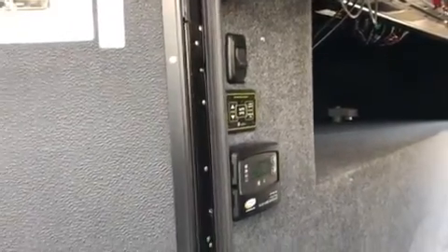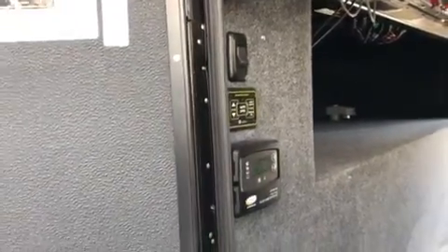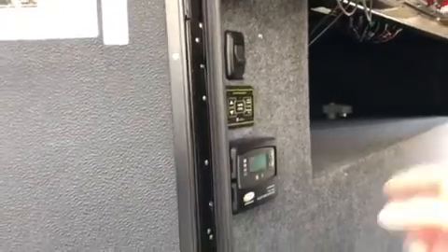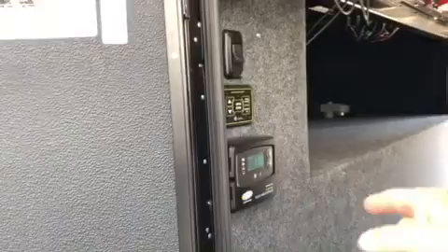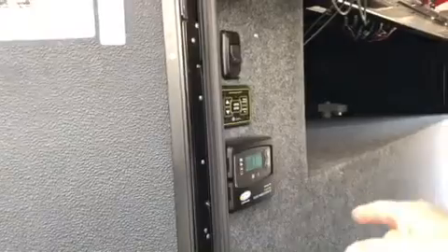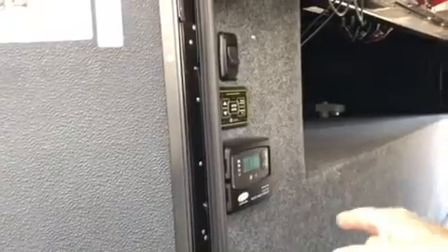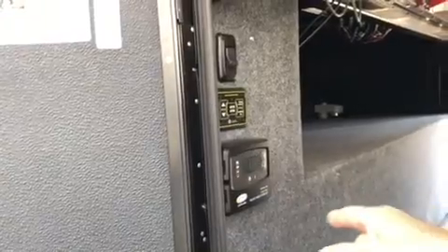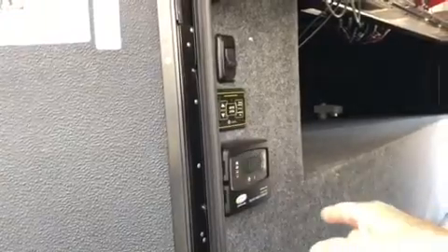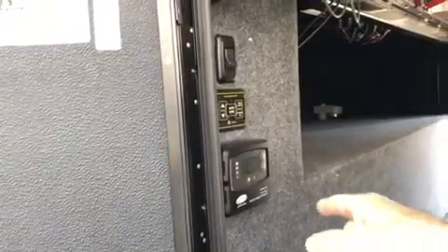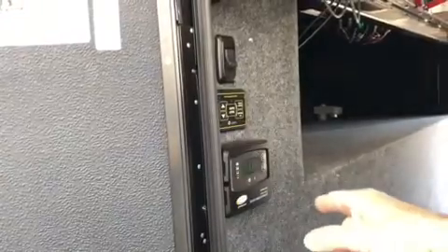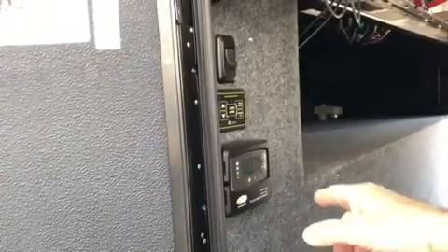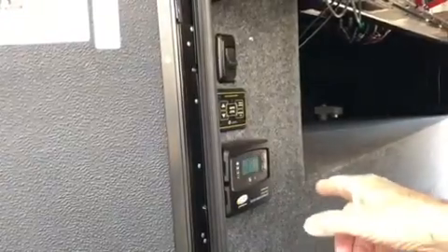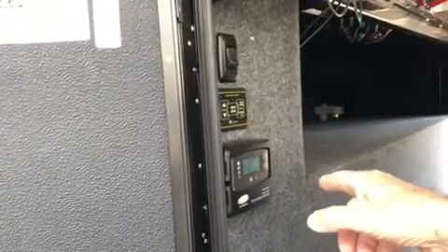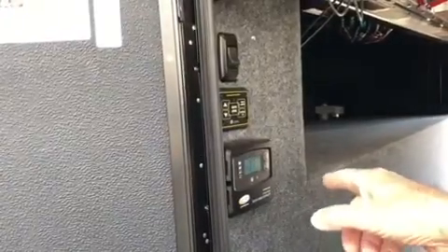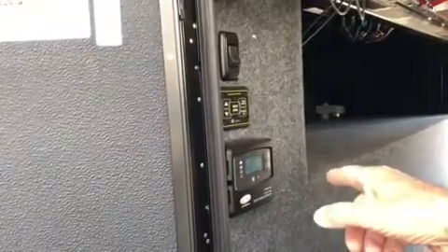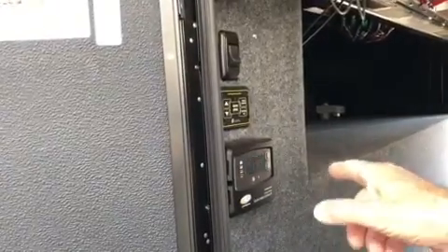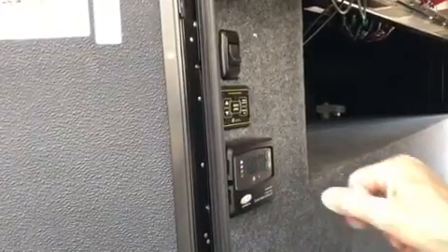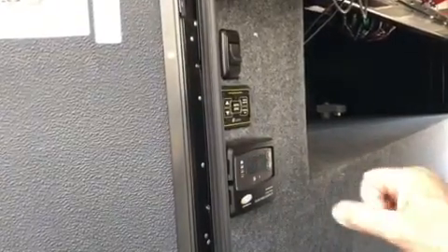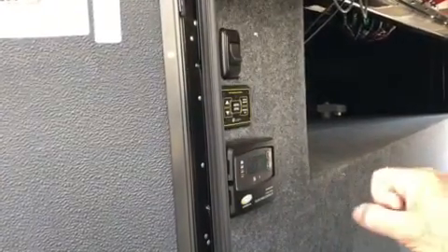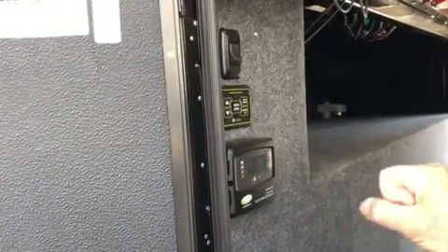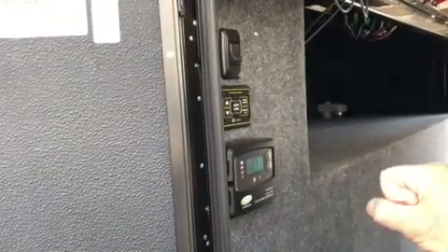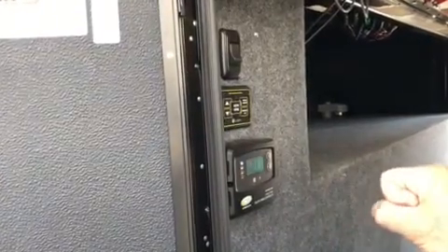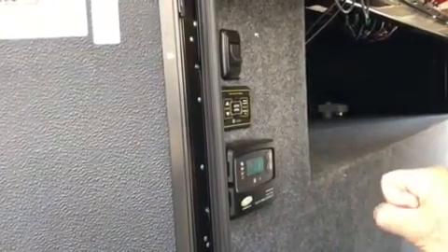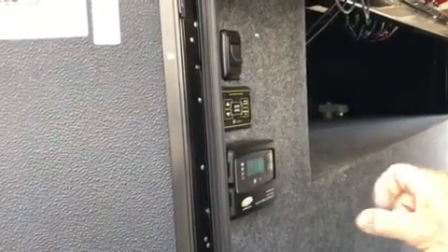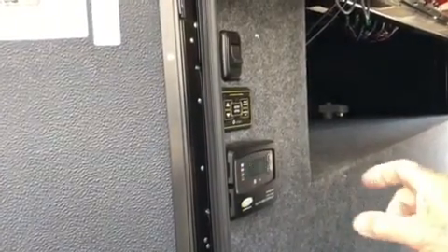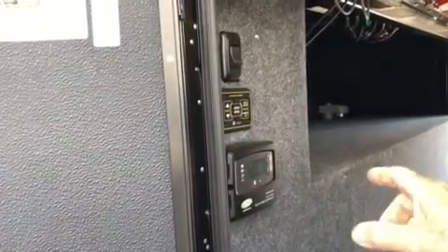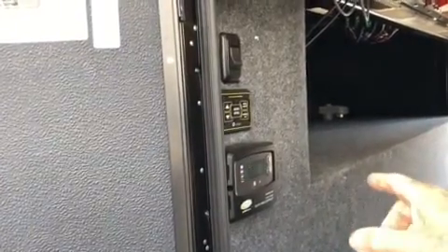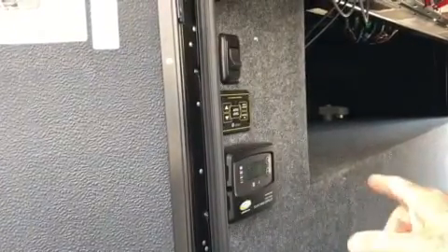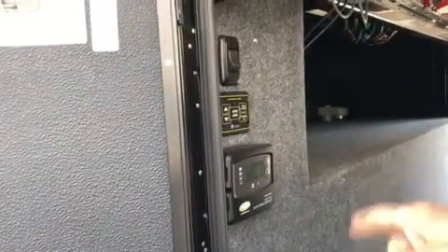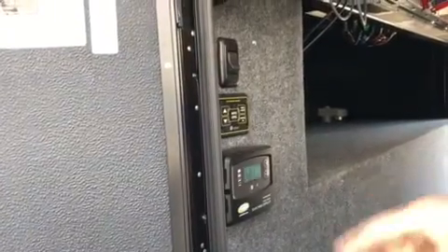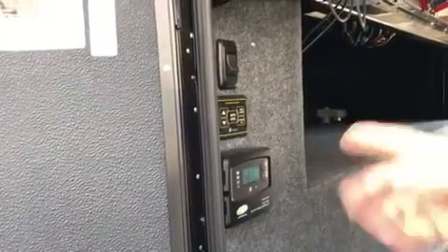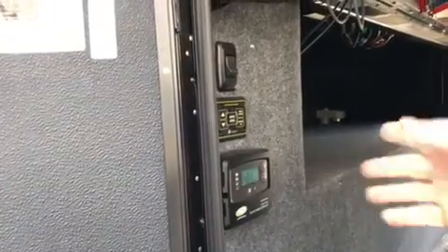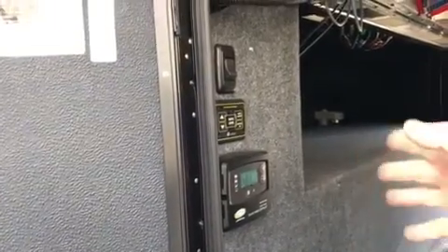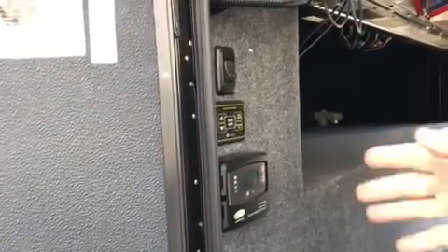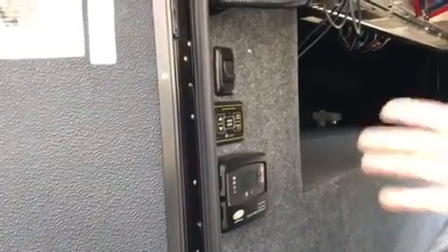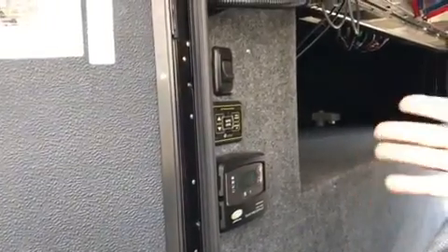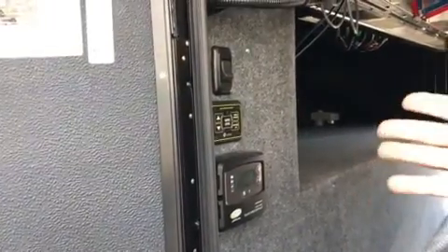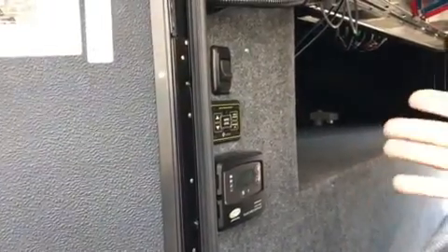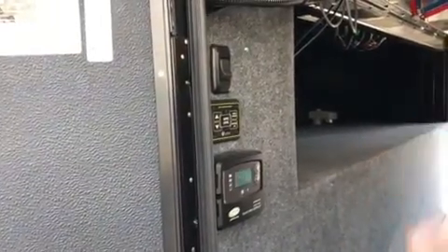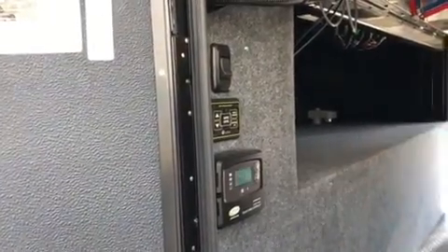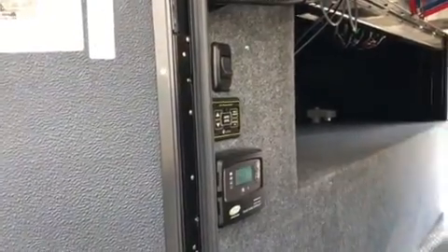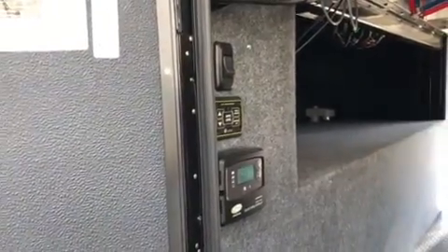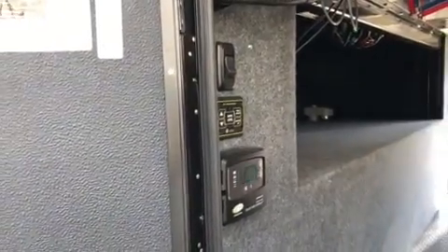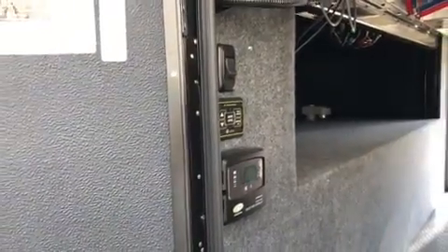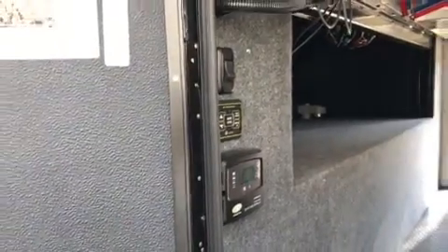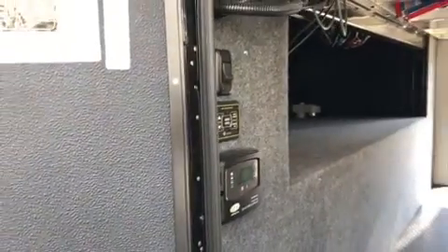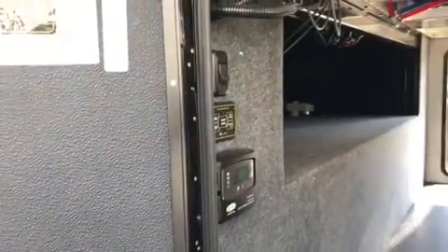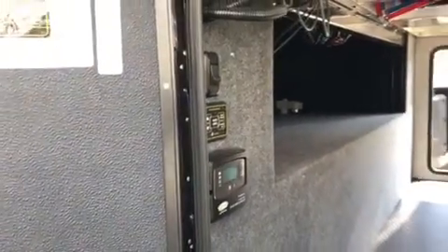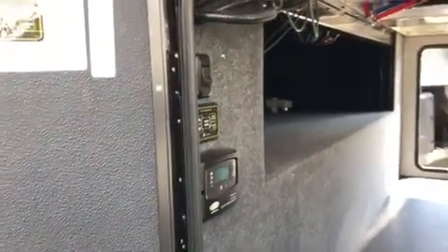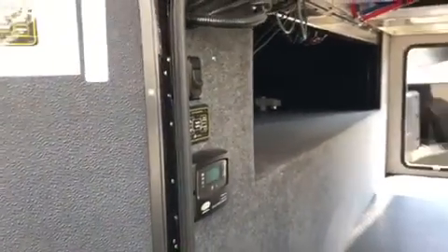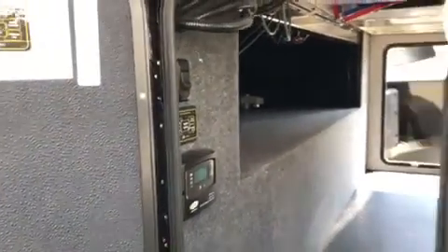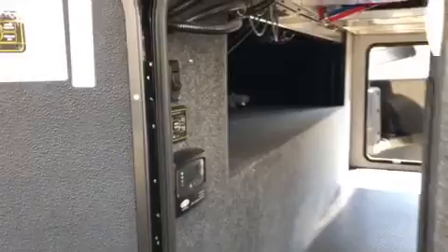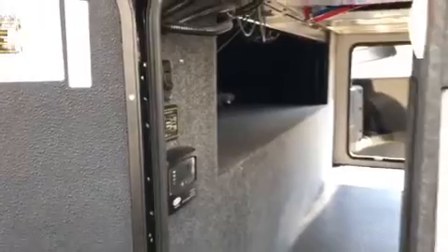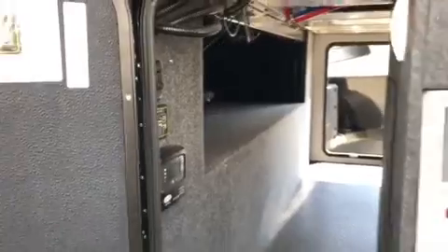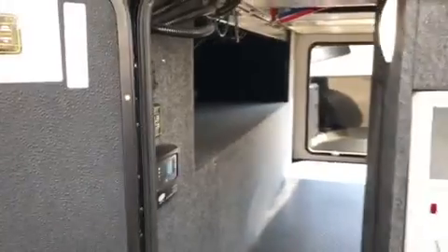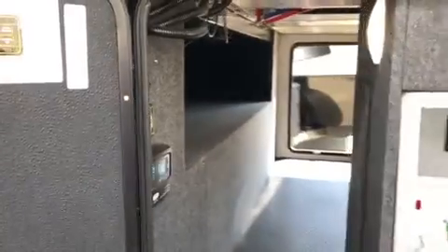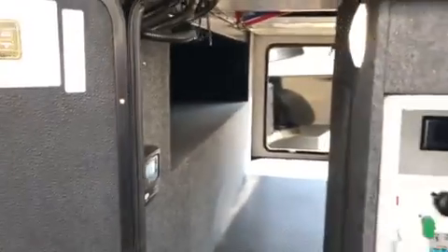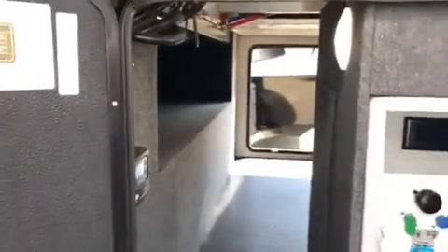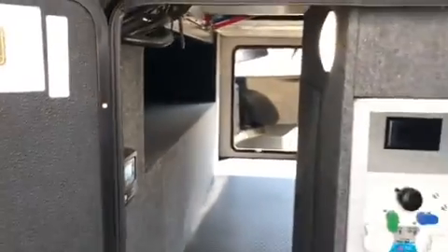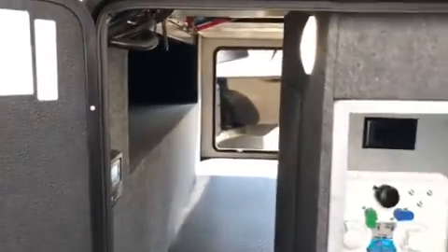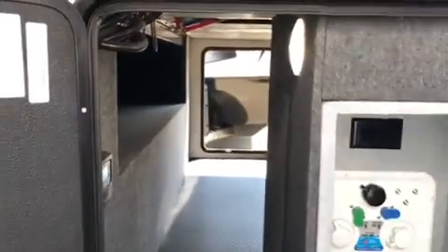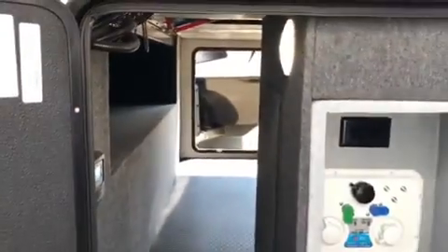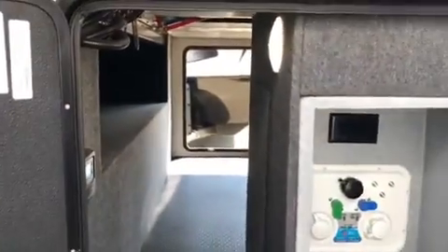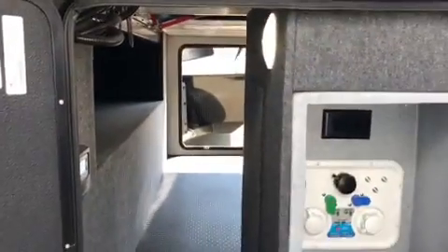It does have a small solar panel on the roof as well, which will keep your batteries charged up if you wanted to keep it charged up that way.